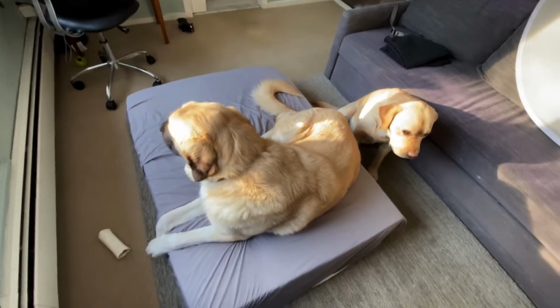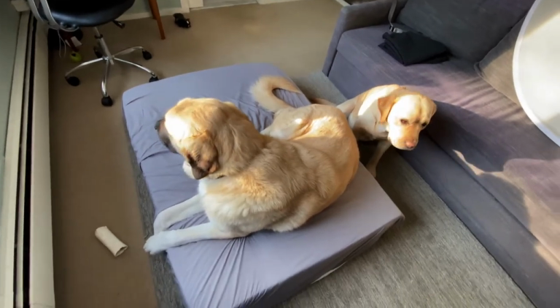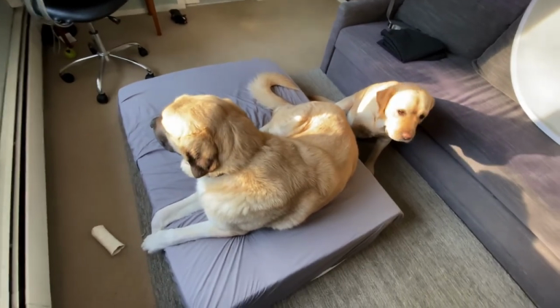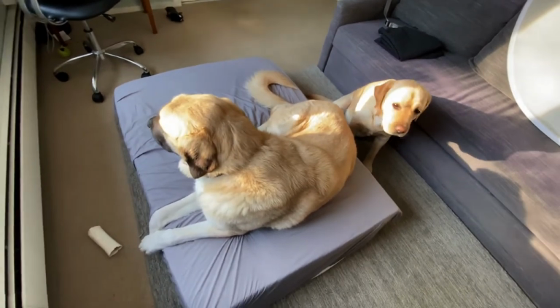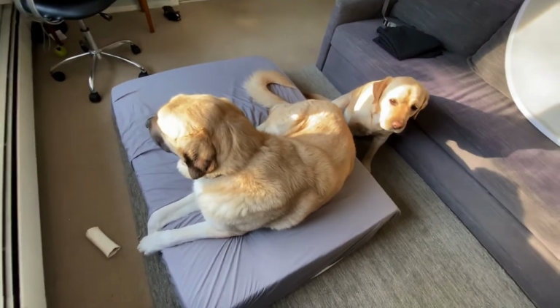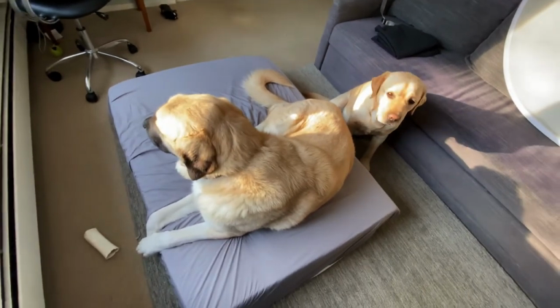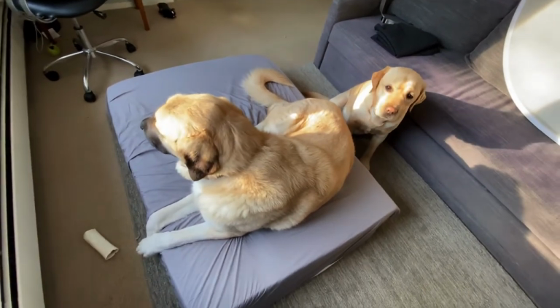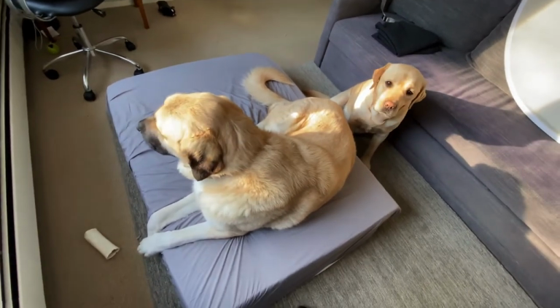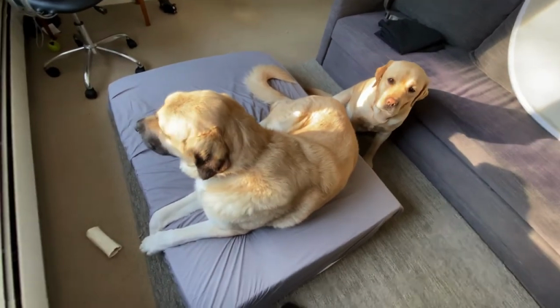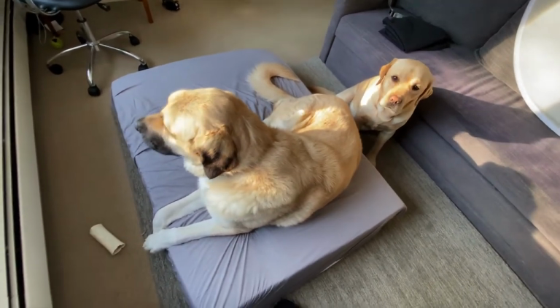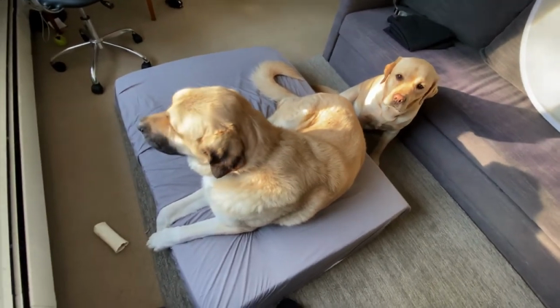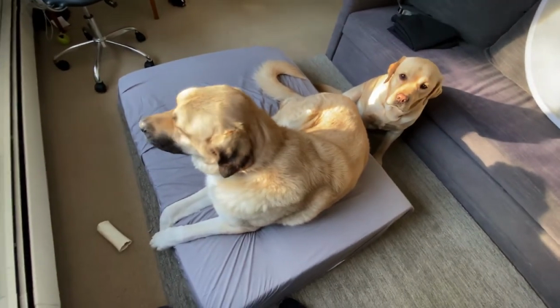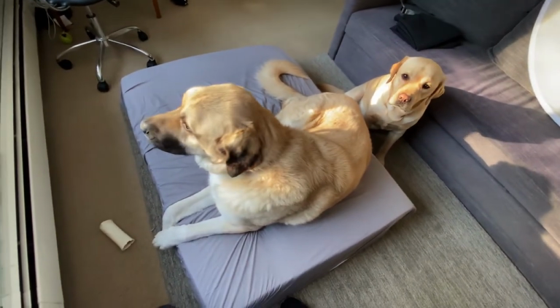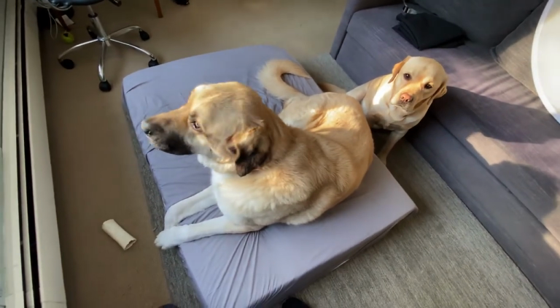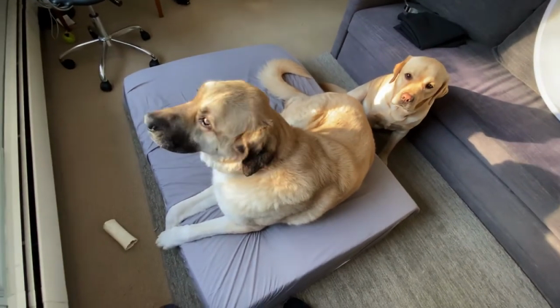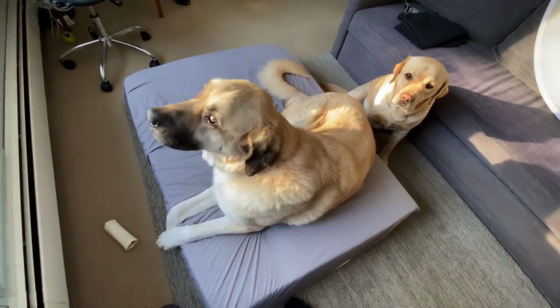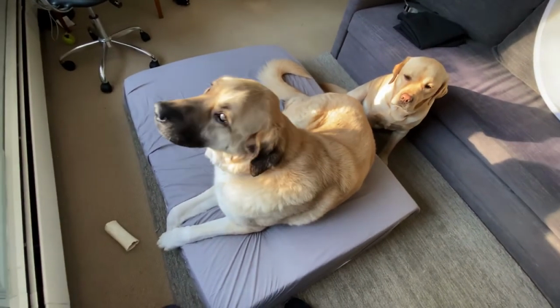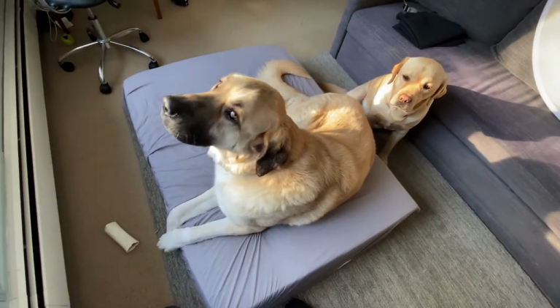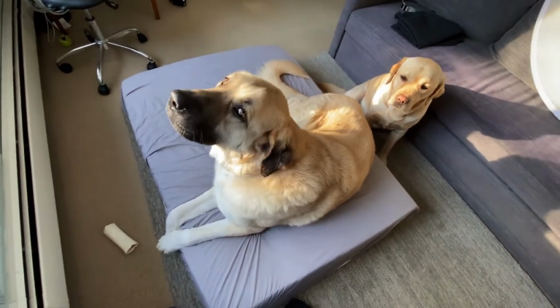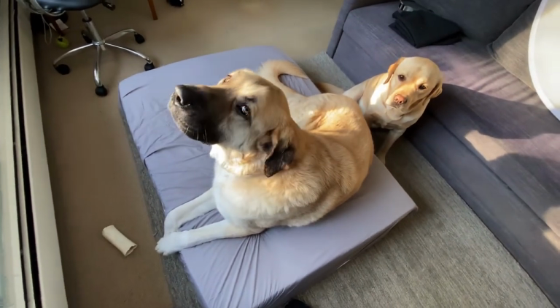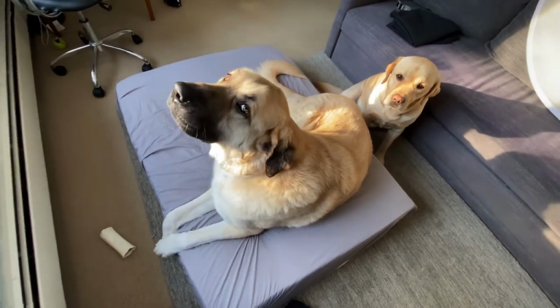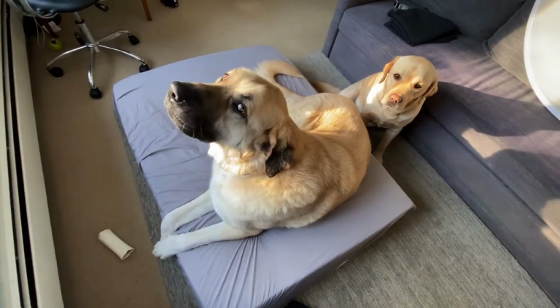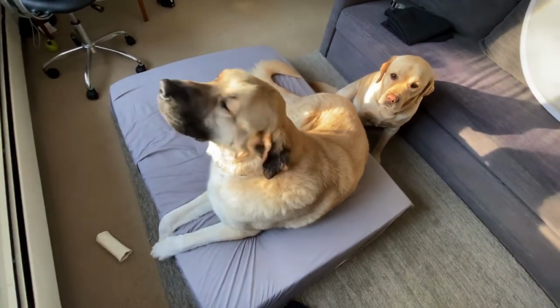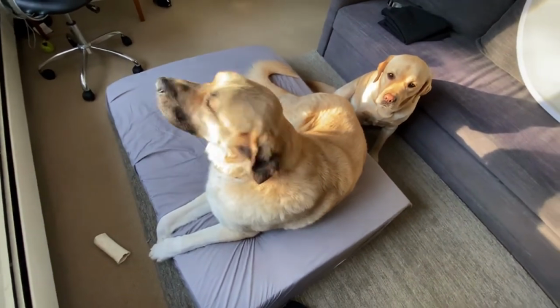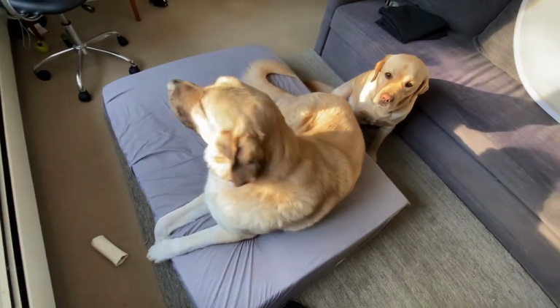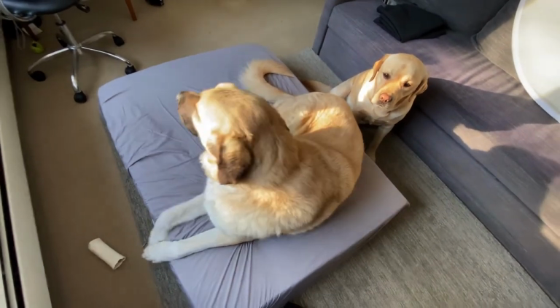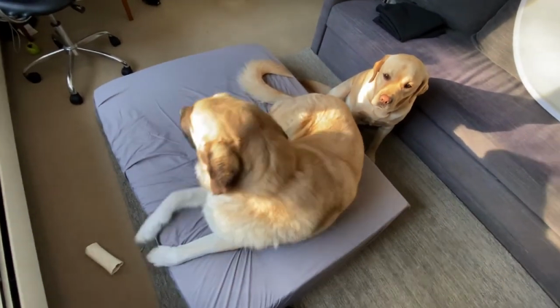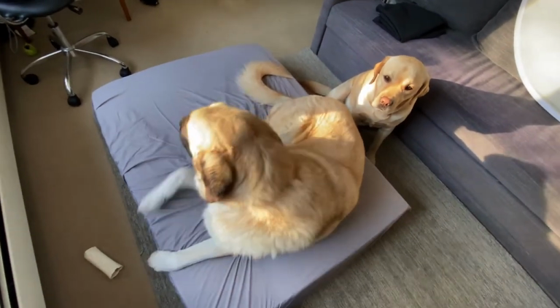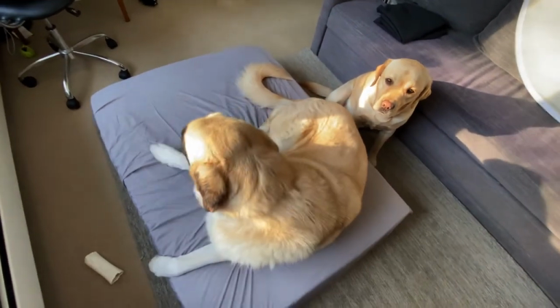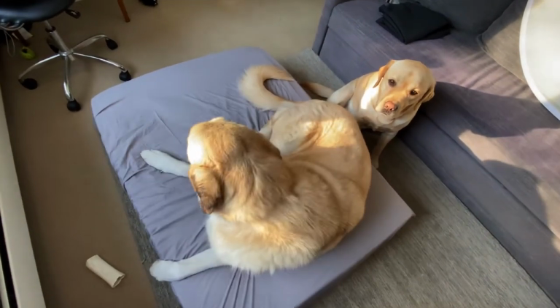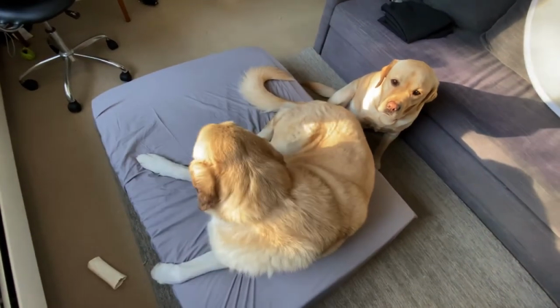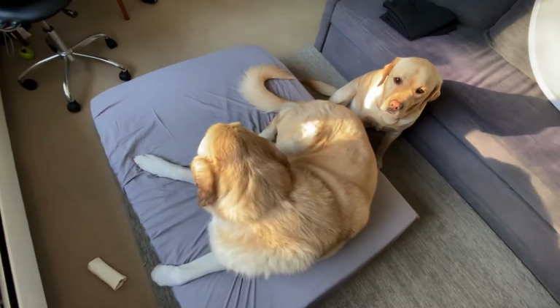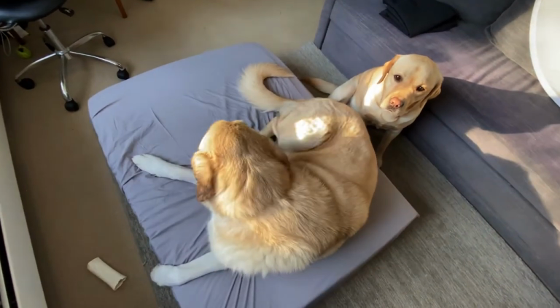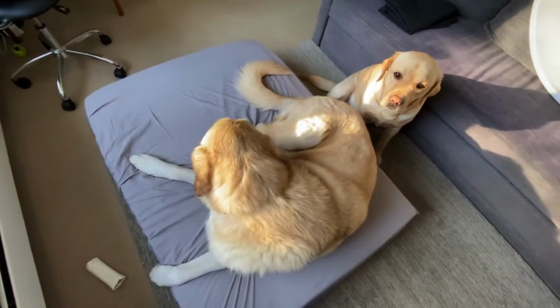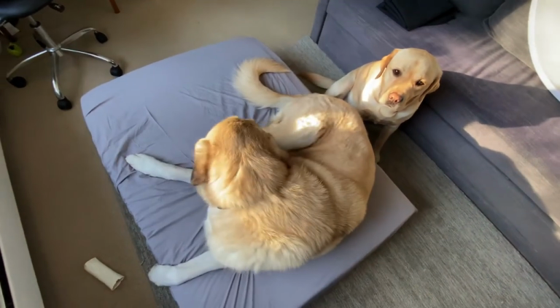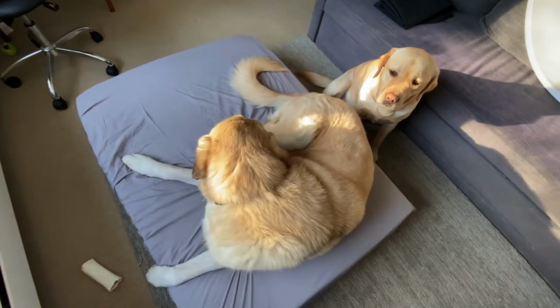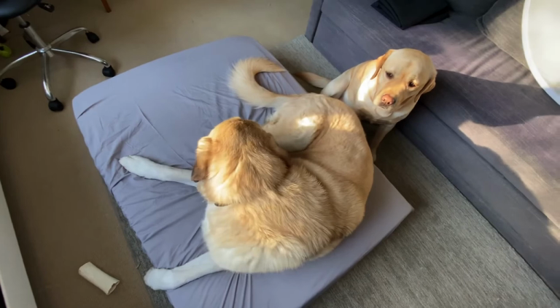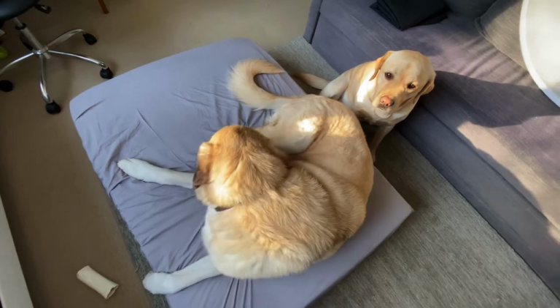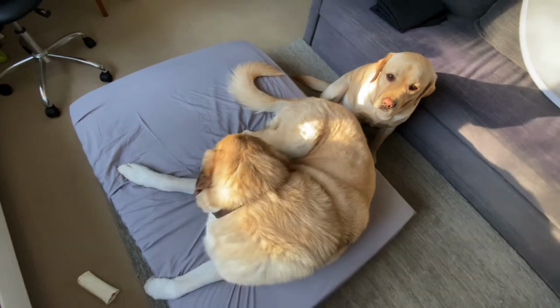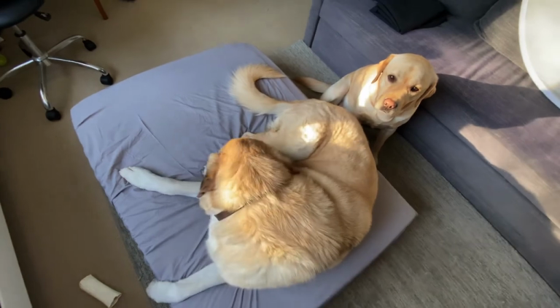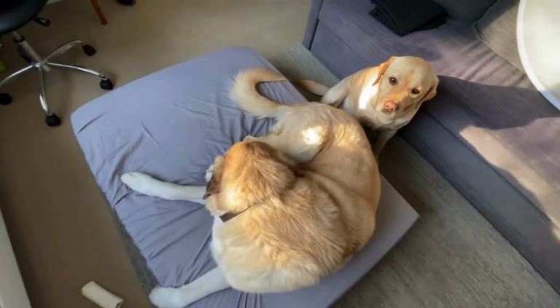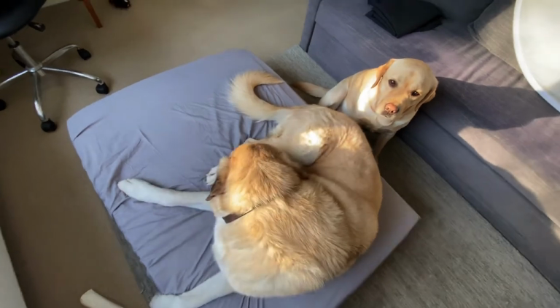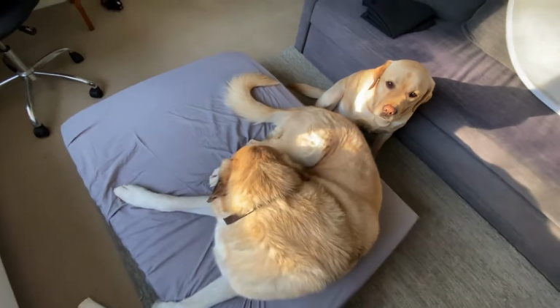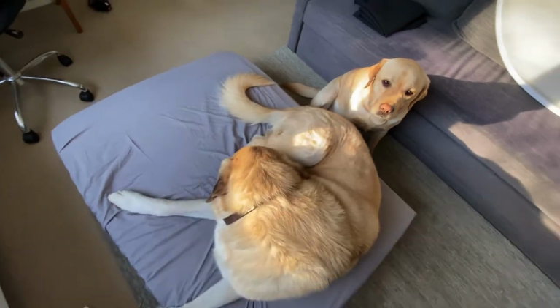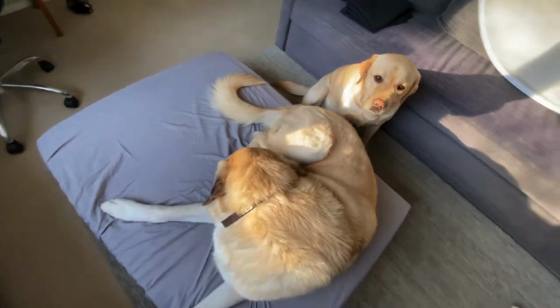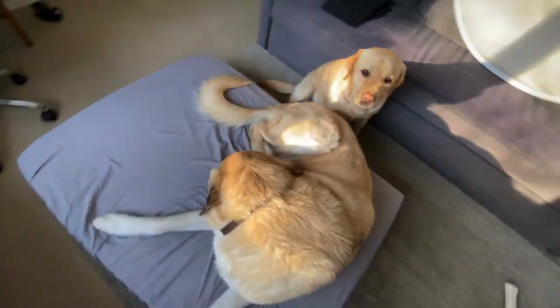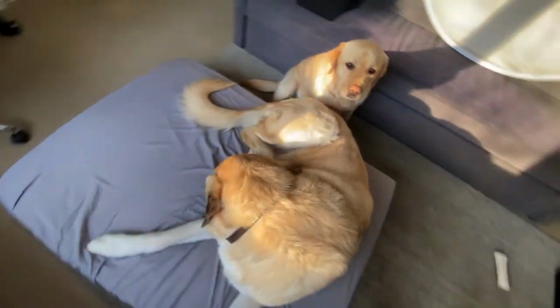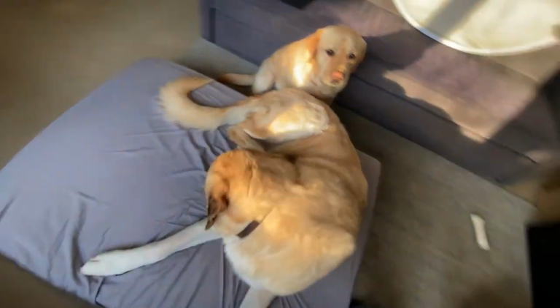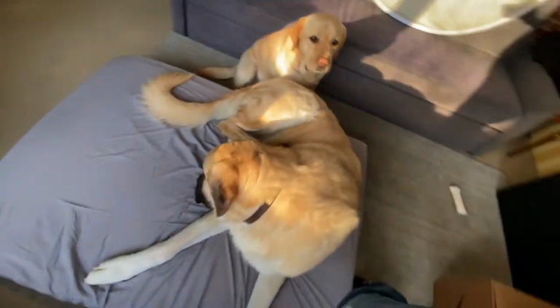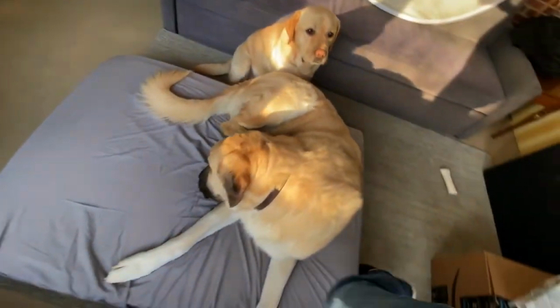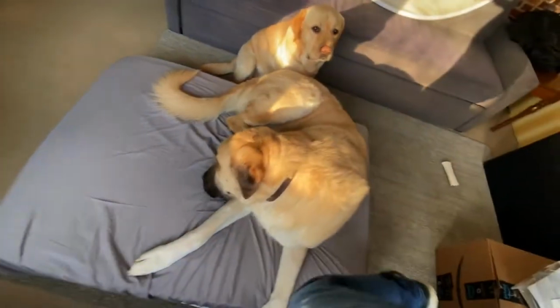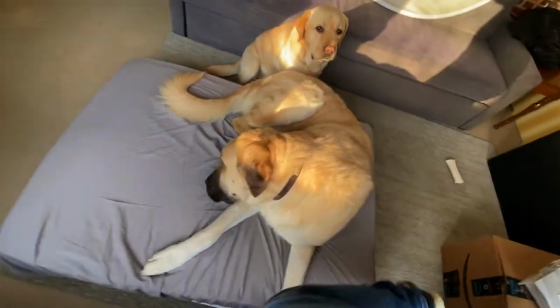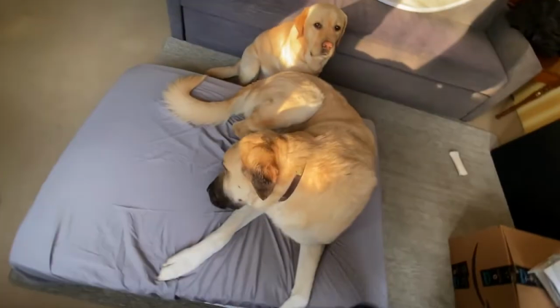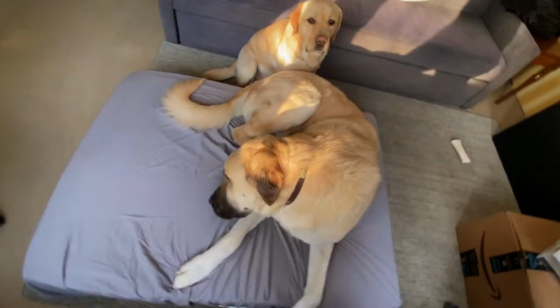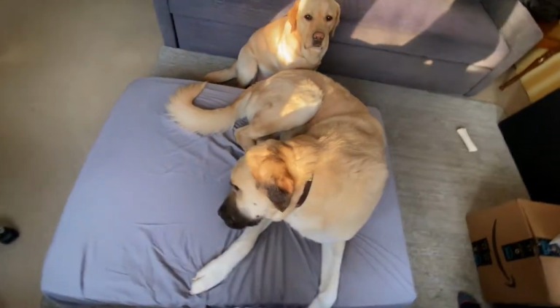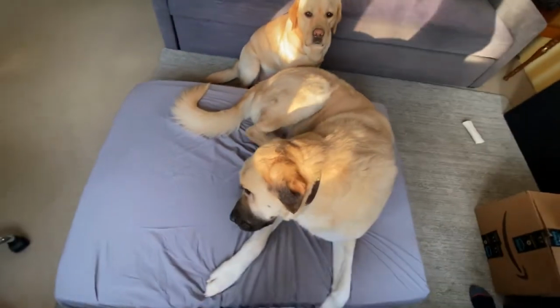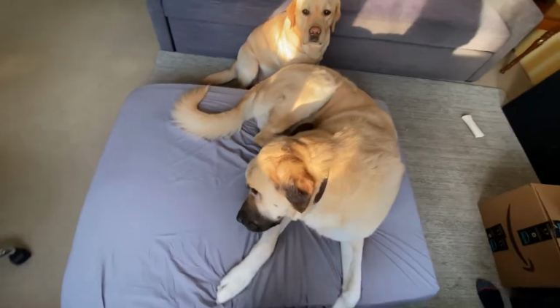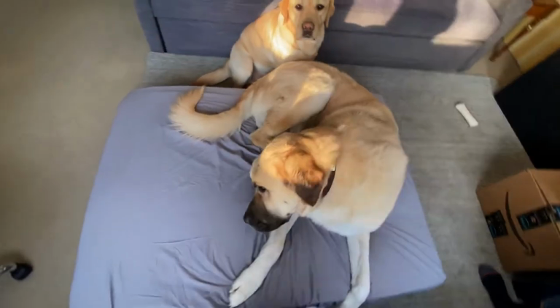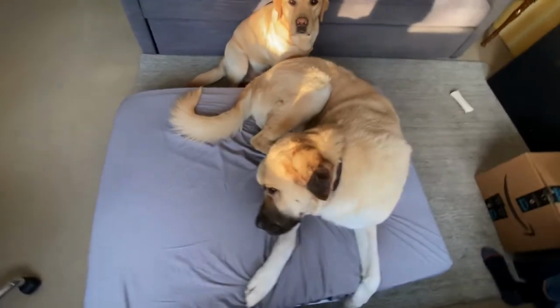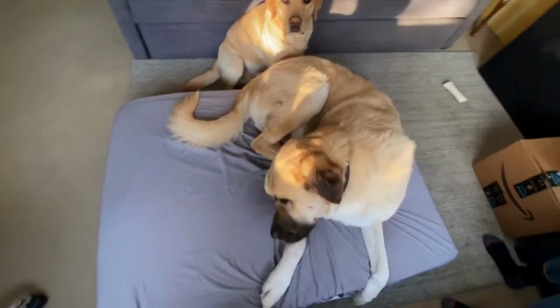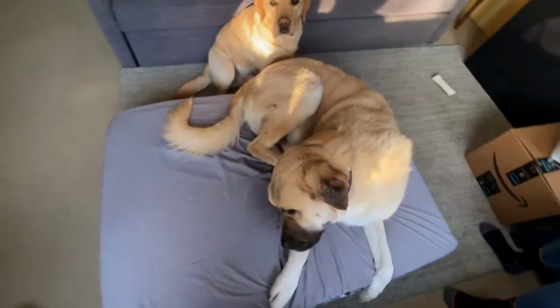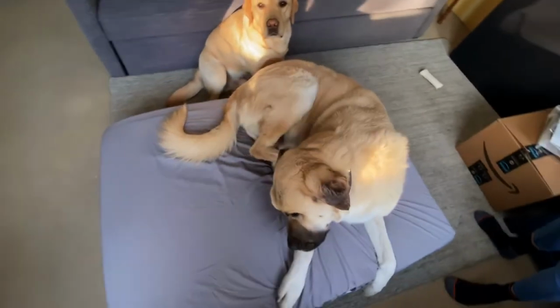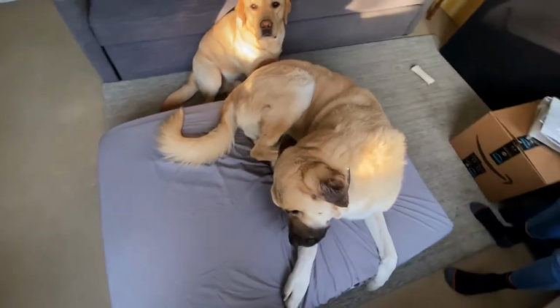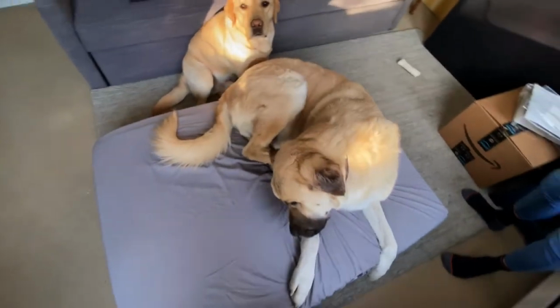That's a good size. He's 160 pounds and he's not even laying side to side, so that's good.